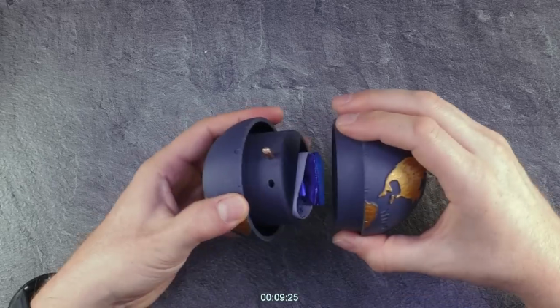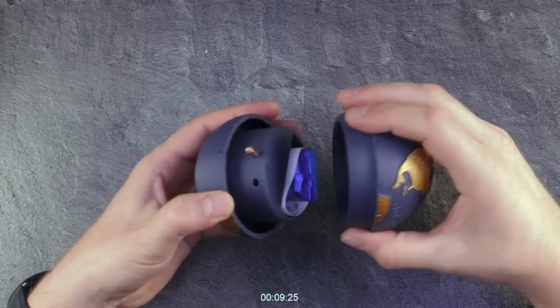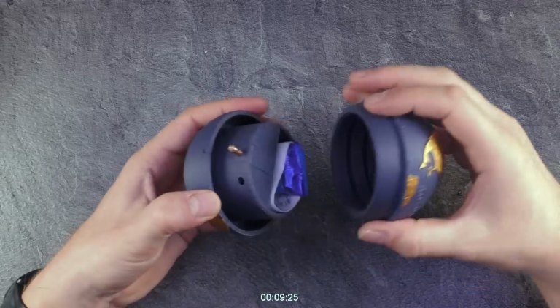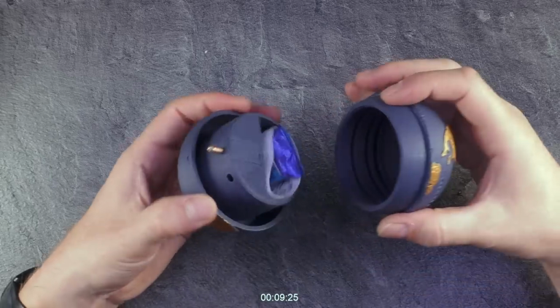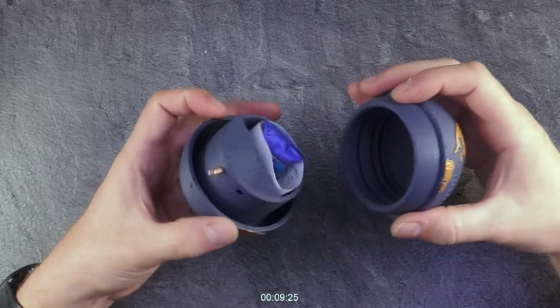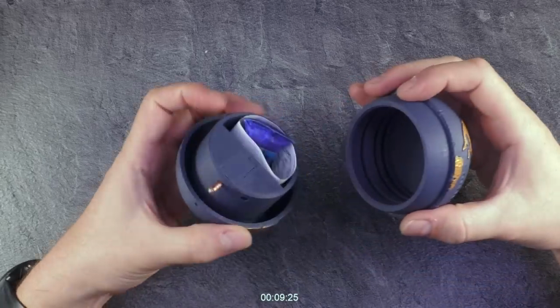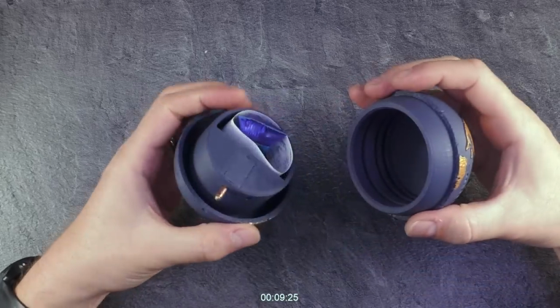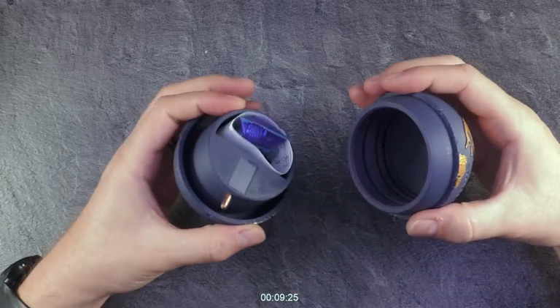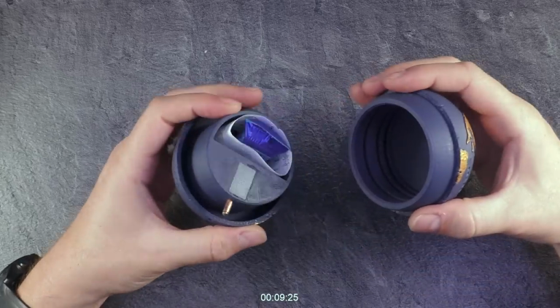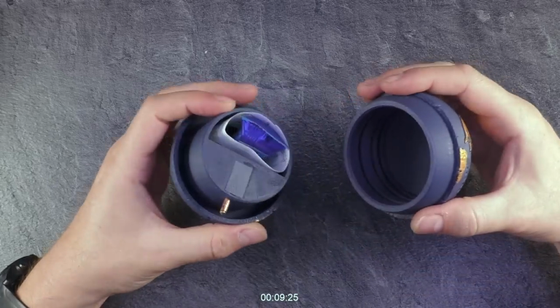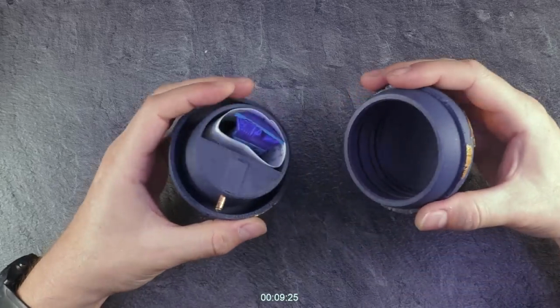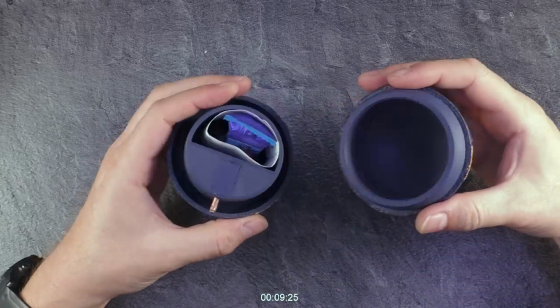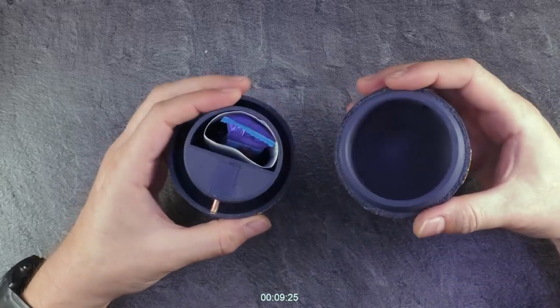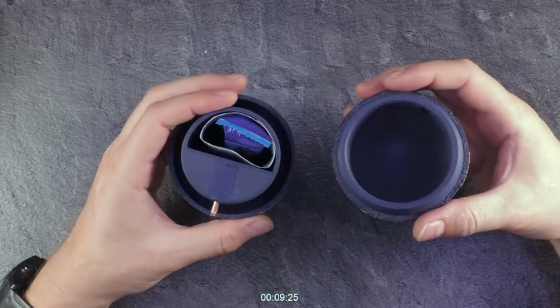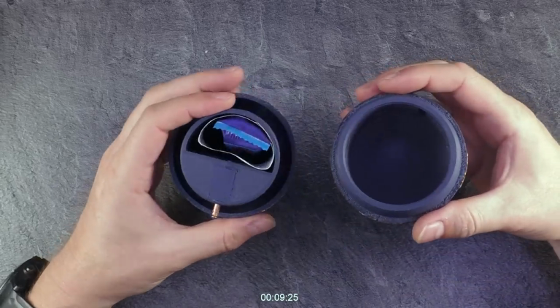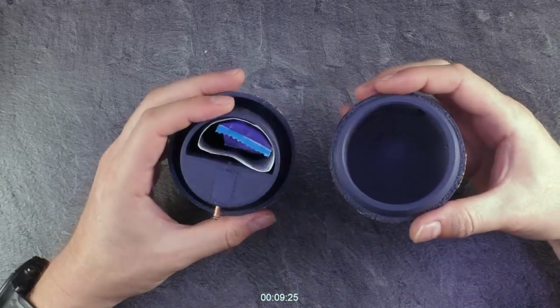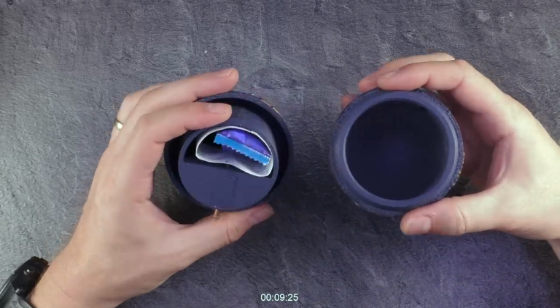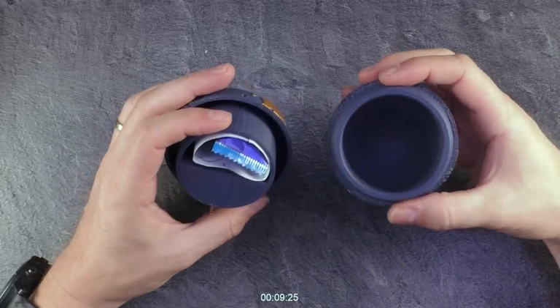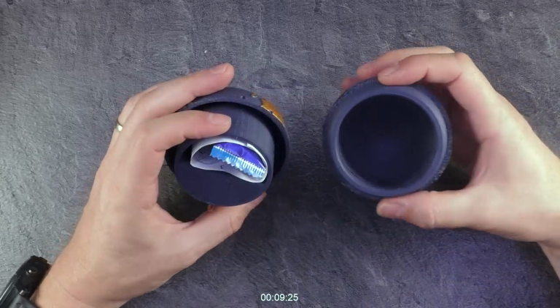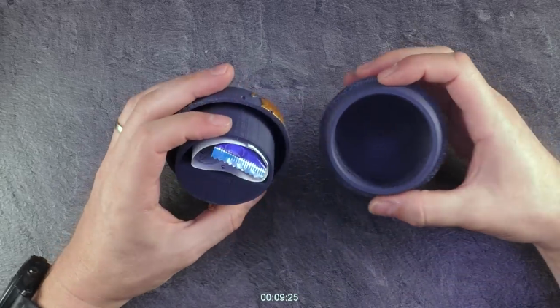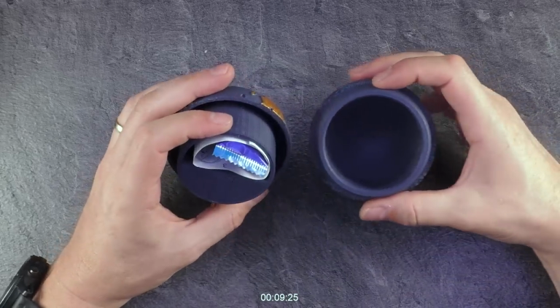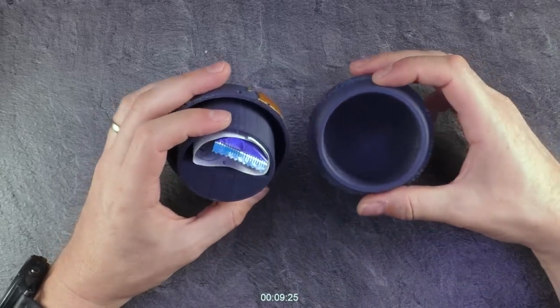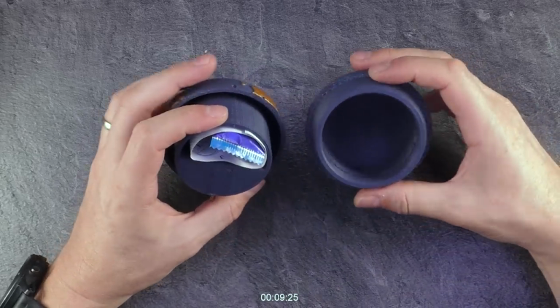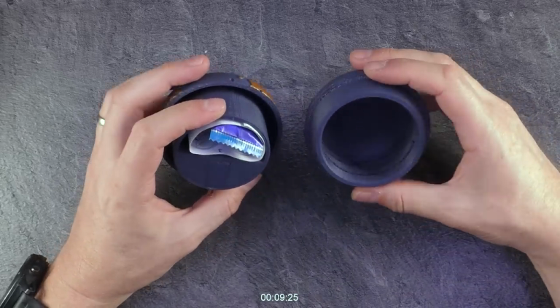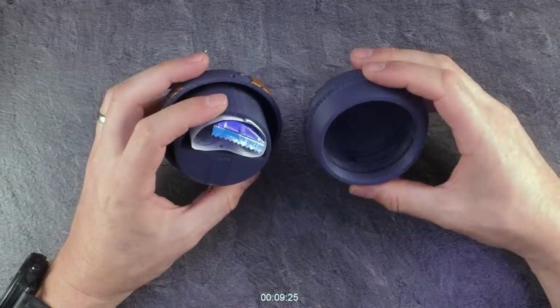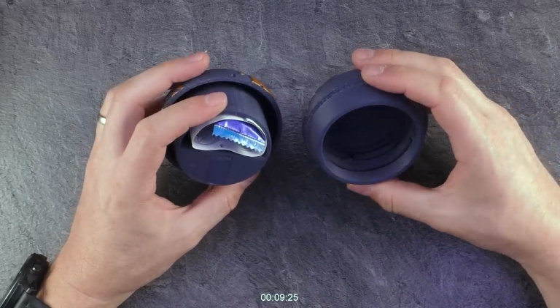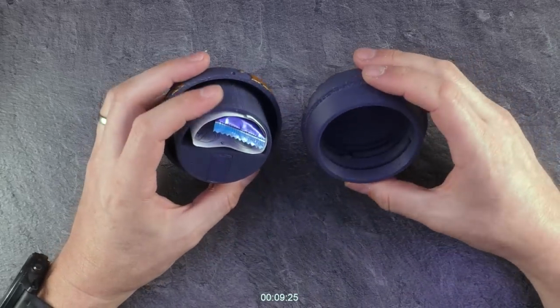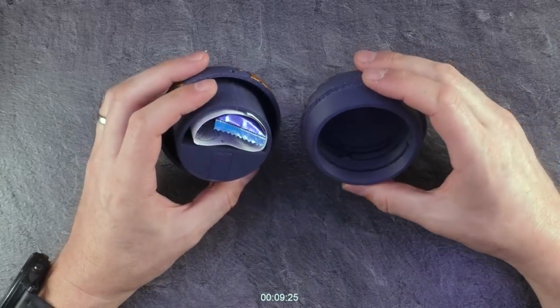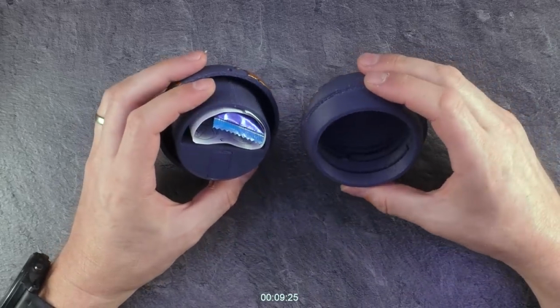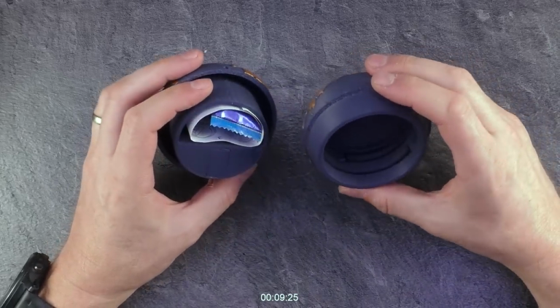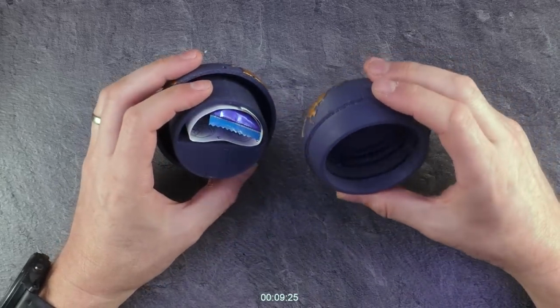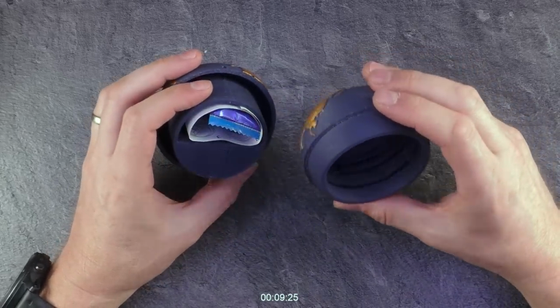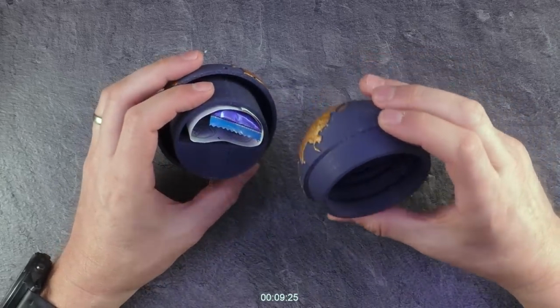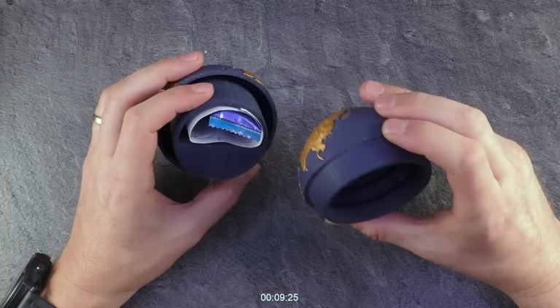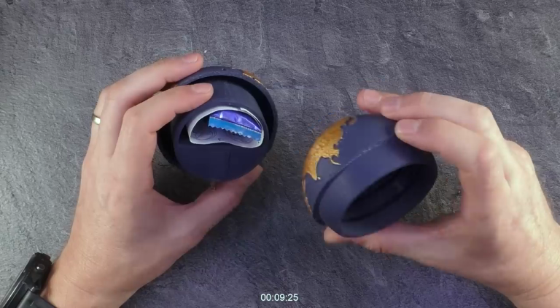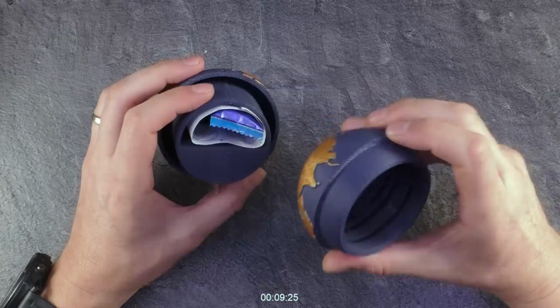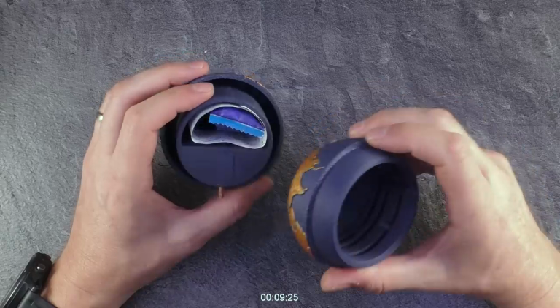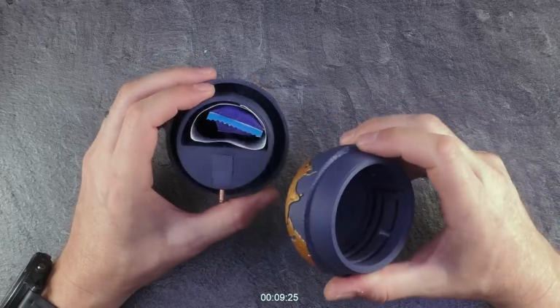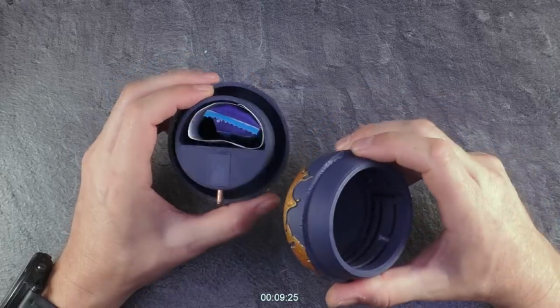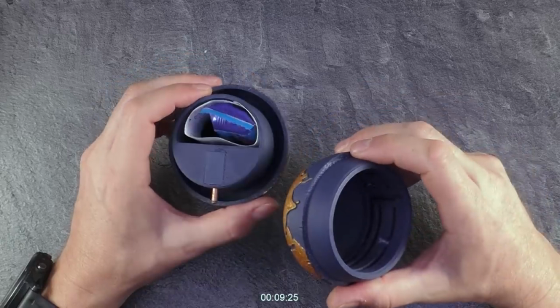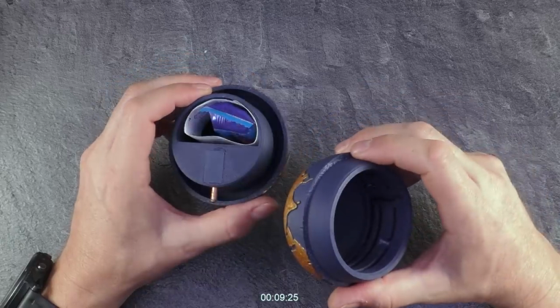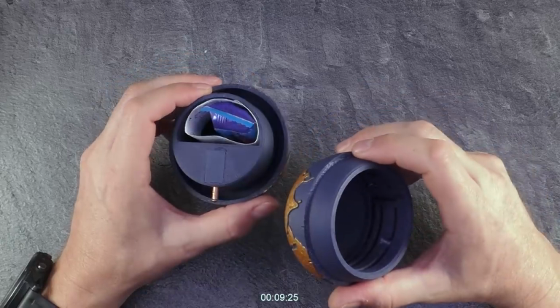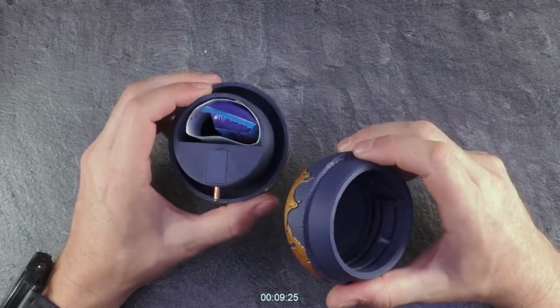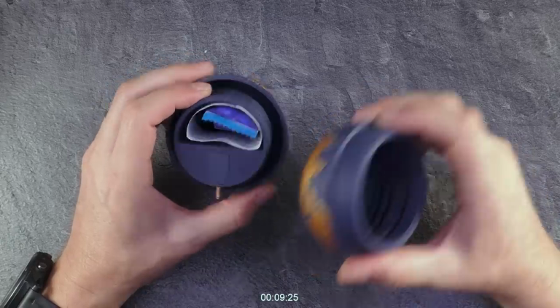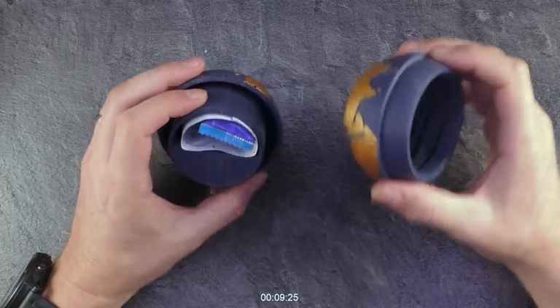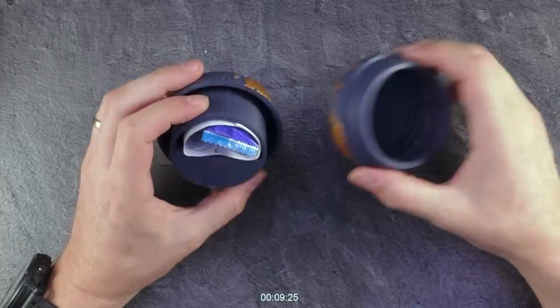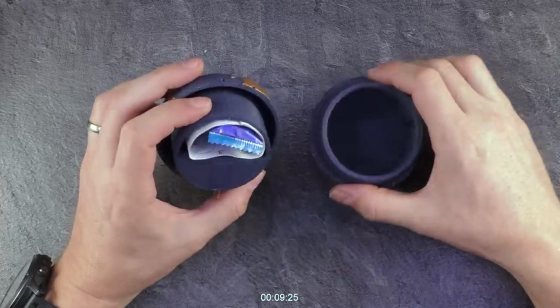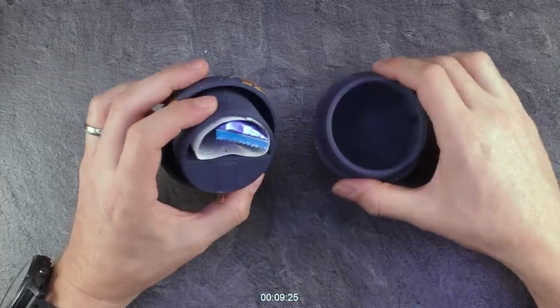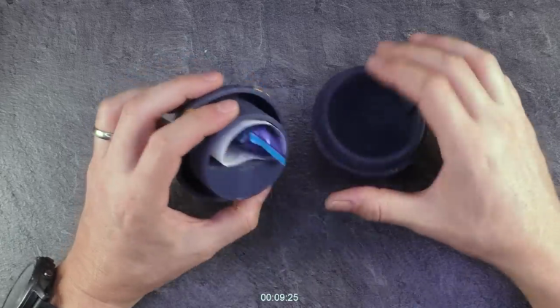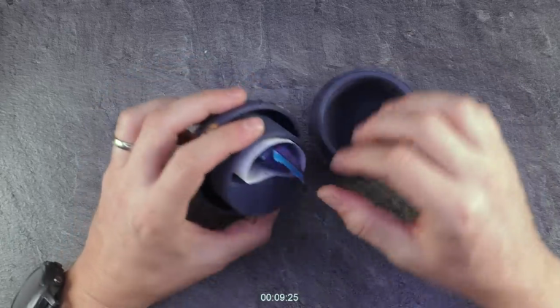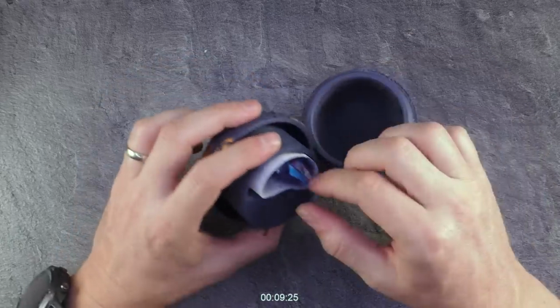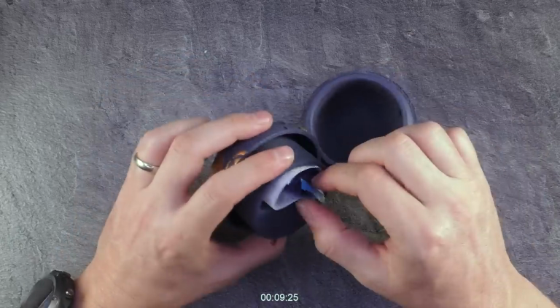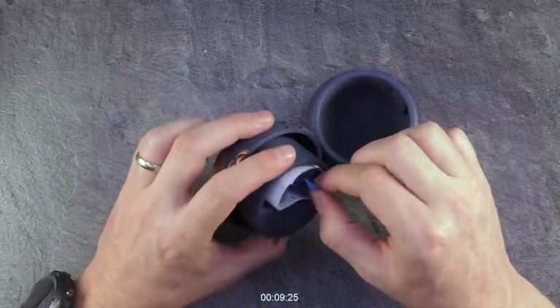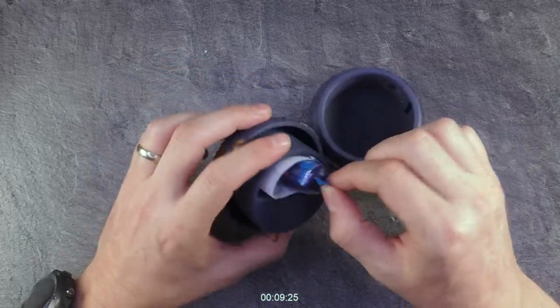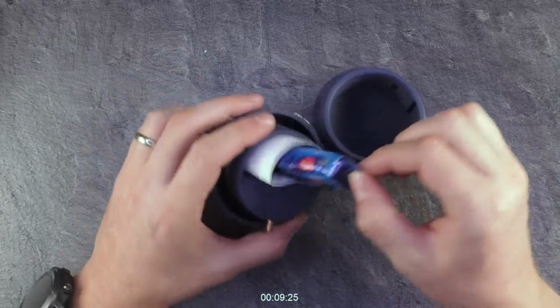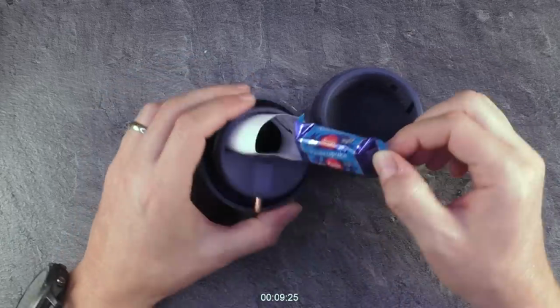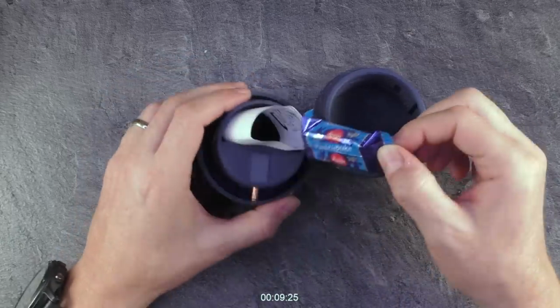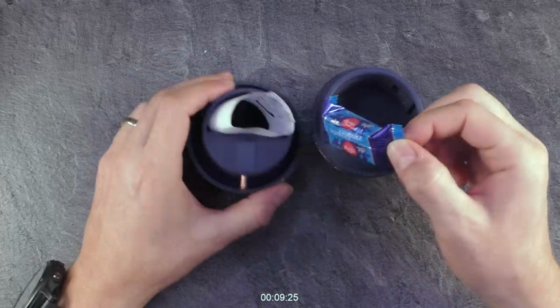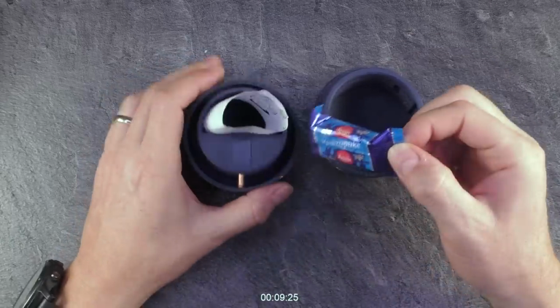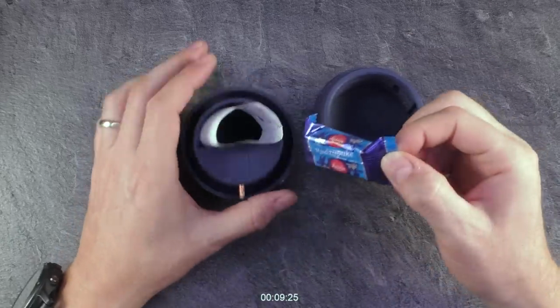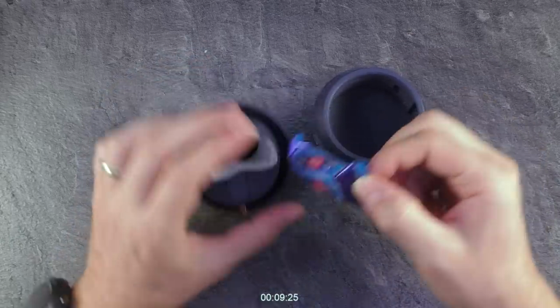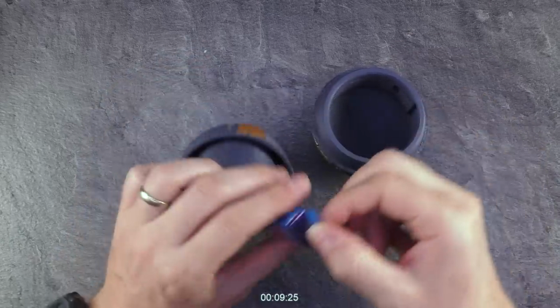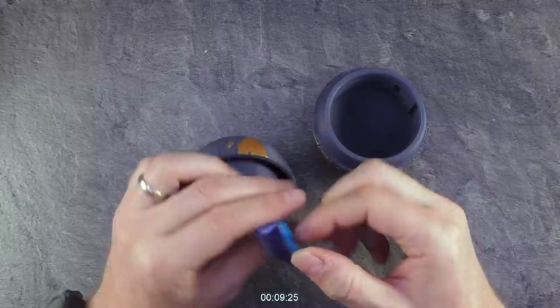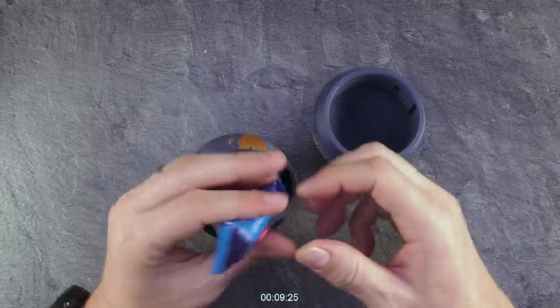I'm through! I got it — no idea how. And there's a little gift inside!